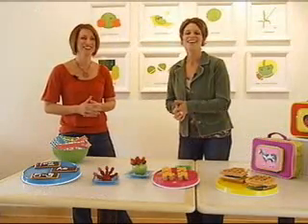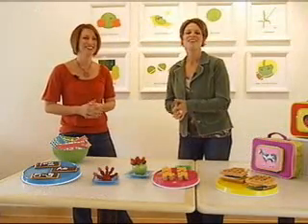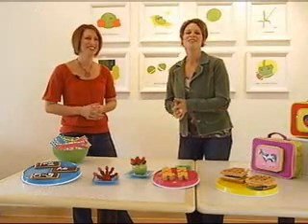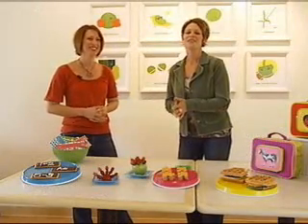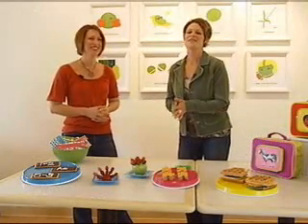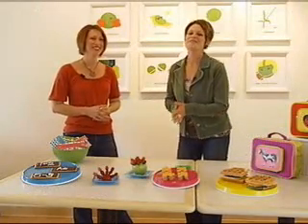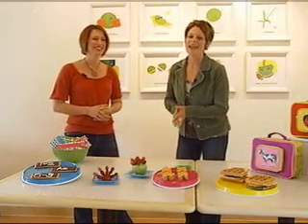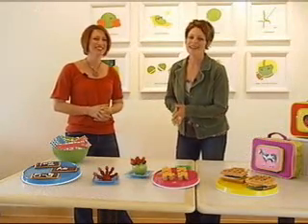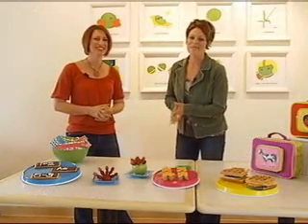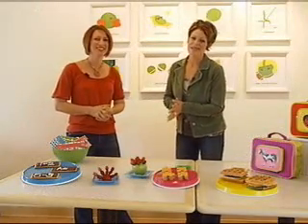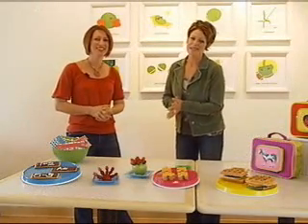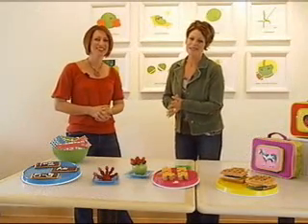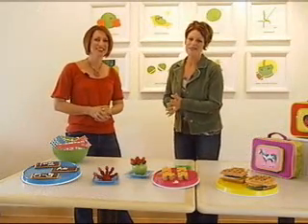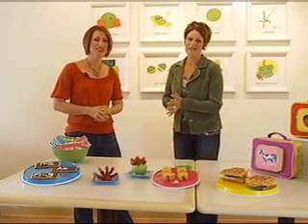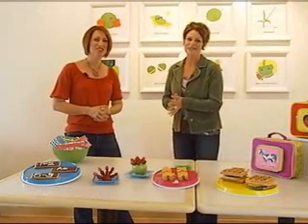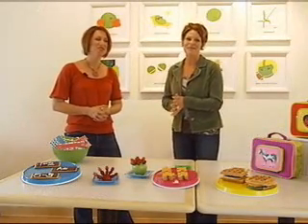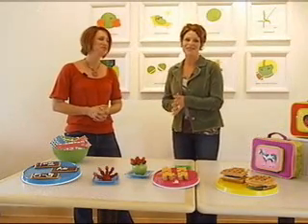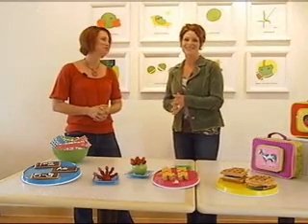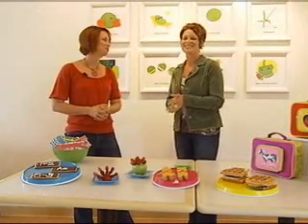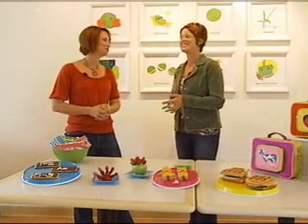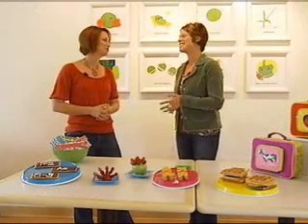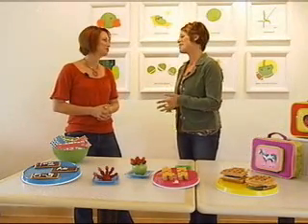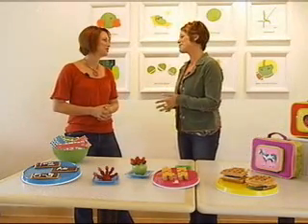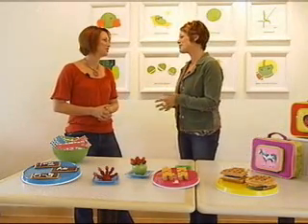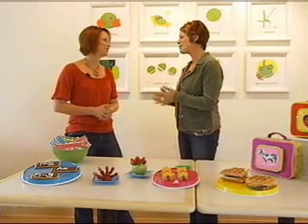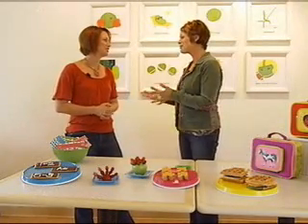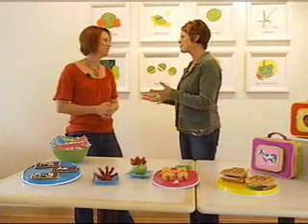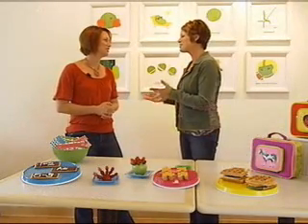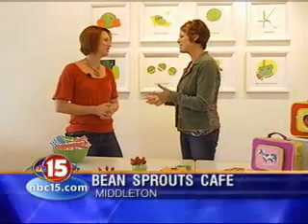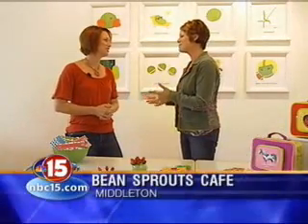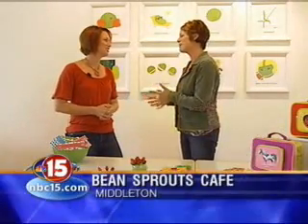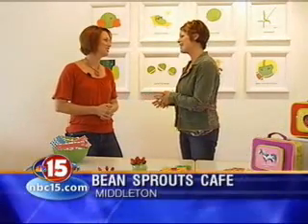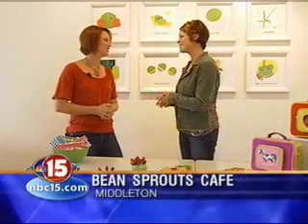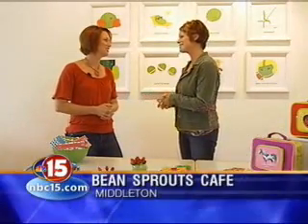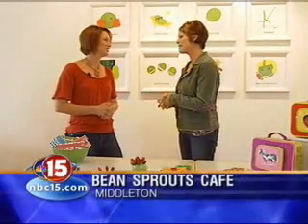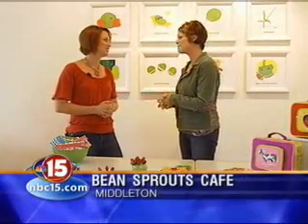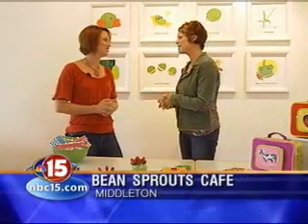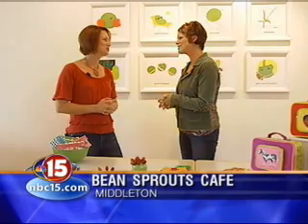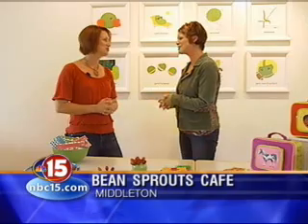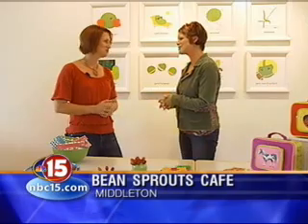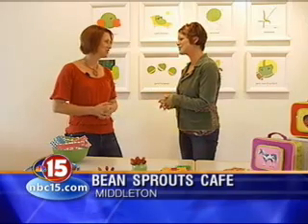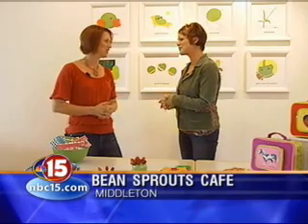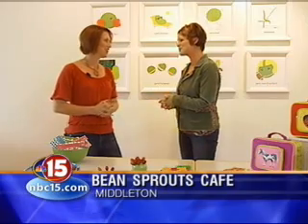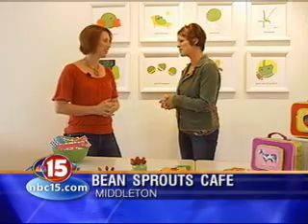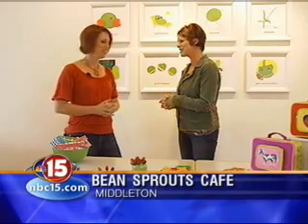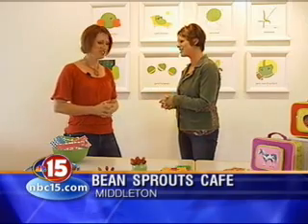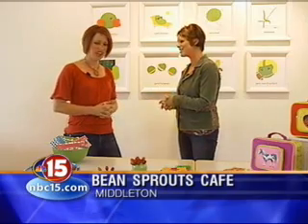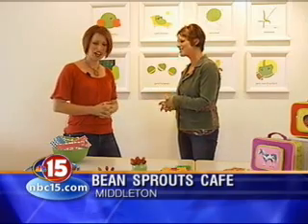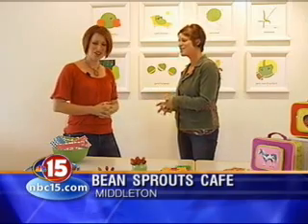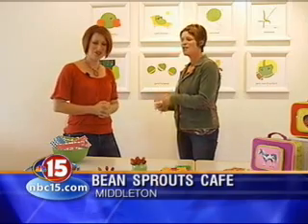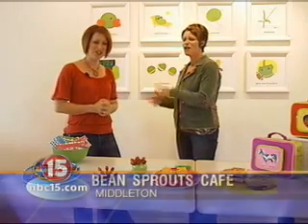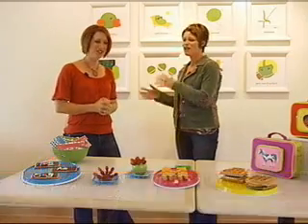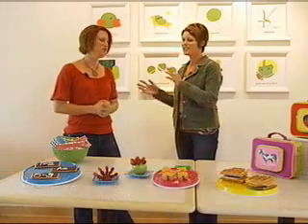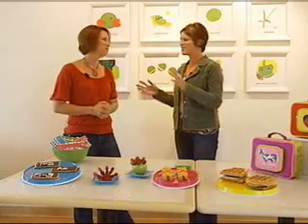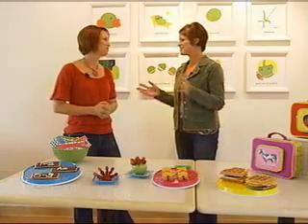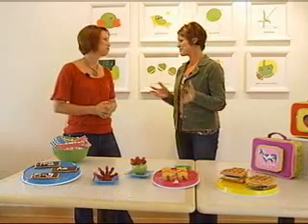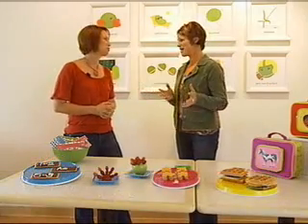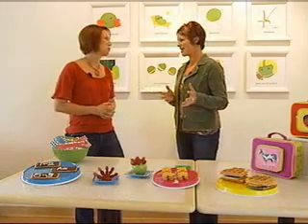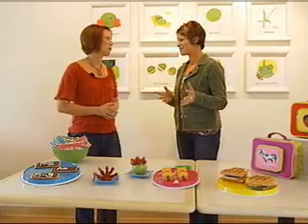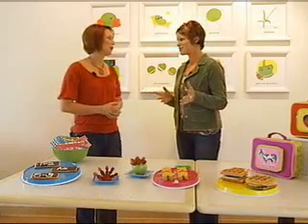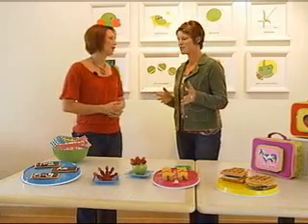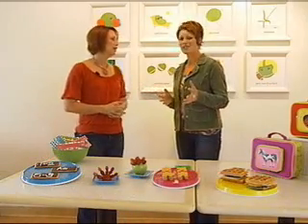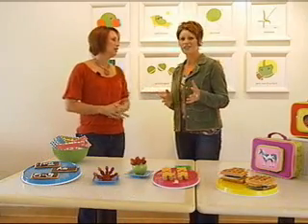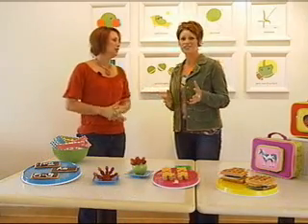We are back at Bean Sprouts in Middleton today with co-owner Shannon Patsype. Thanks so much for joining us. Thanks for having me. All the kids are back in school, obviously.